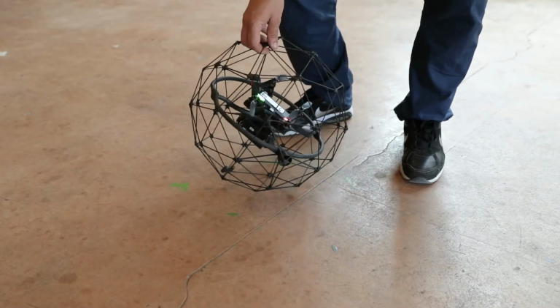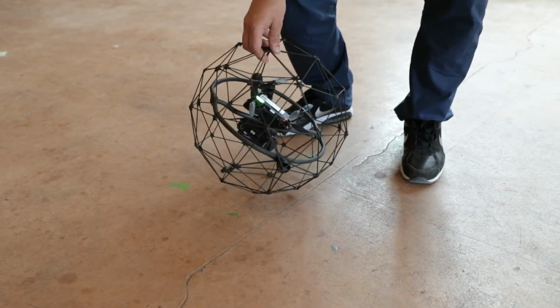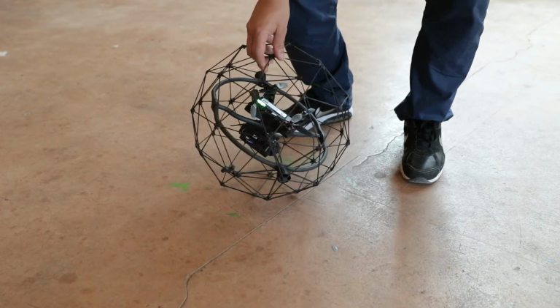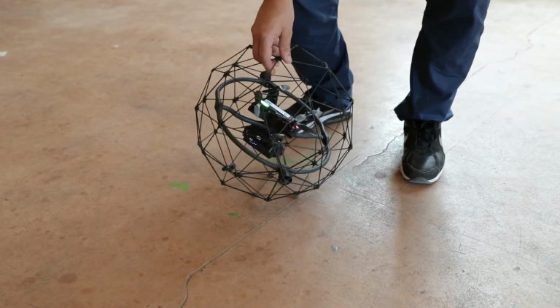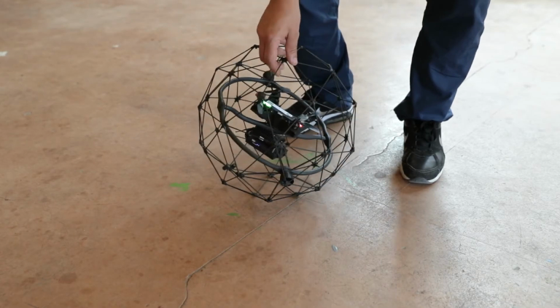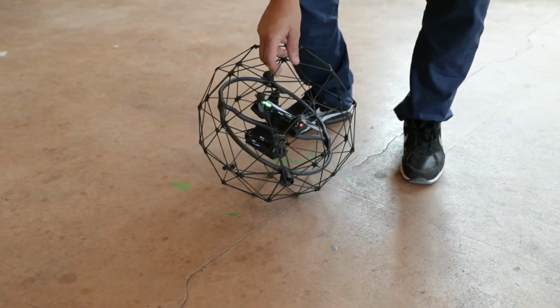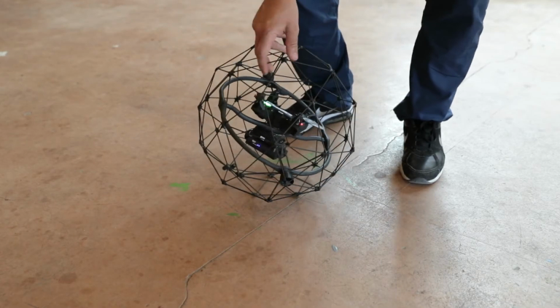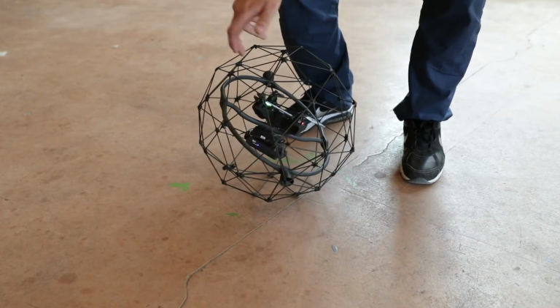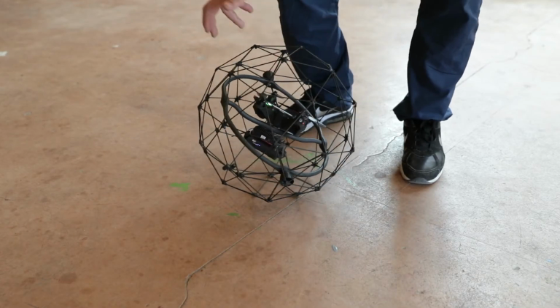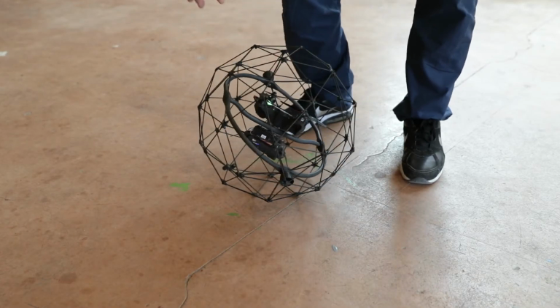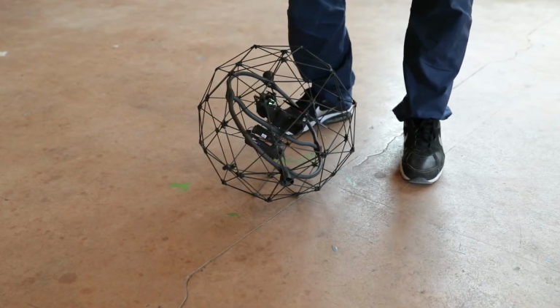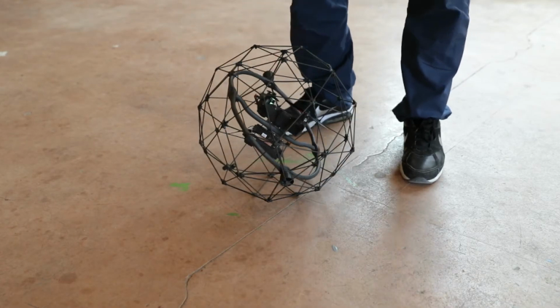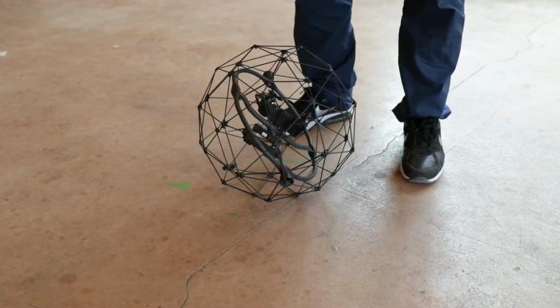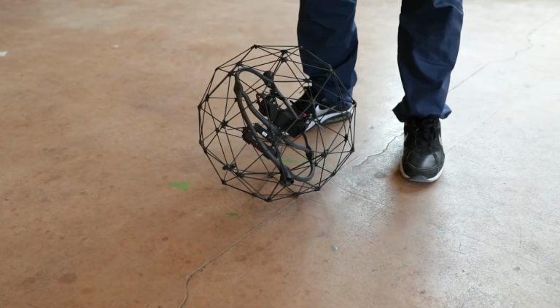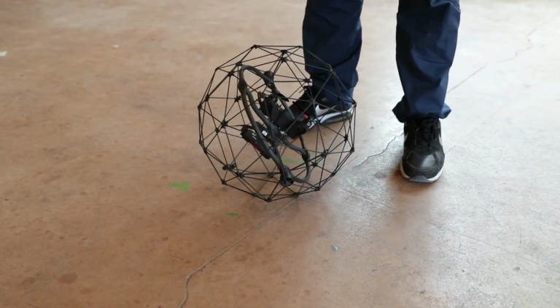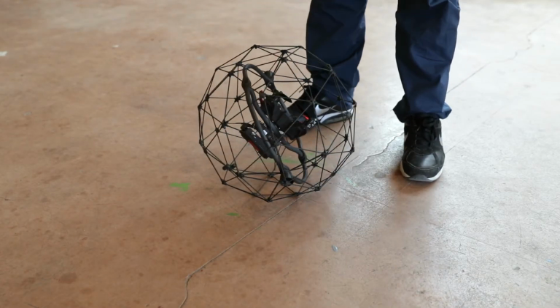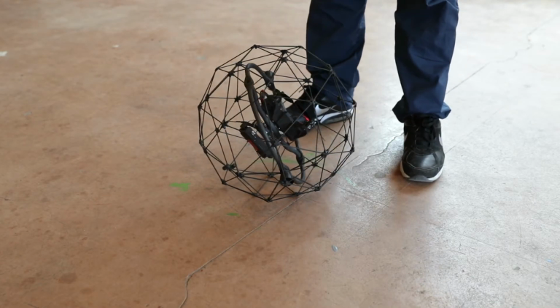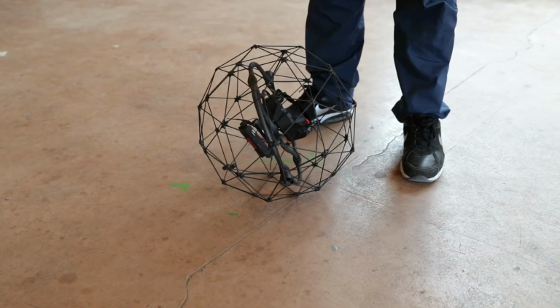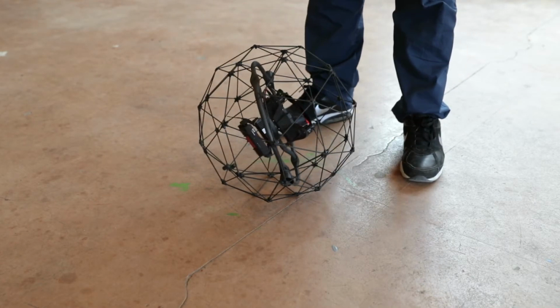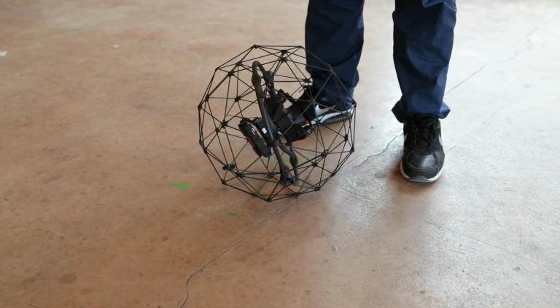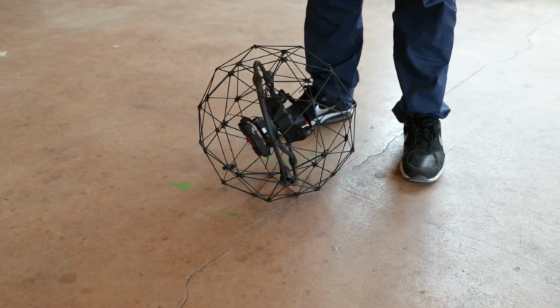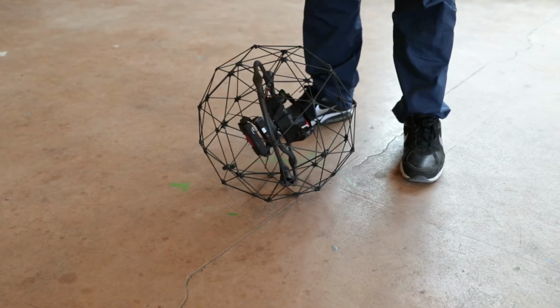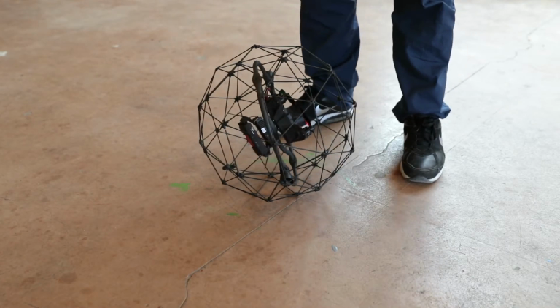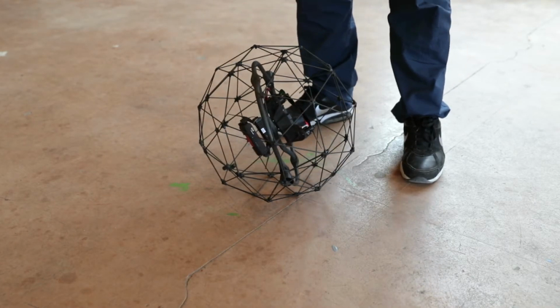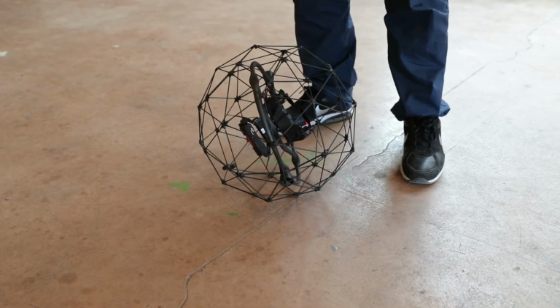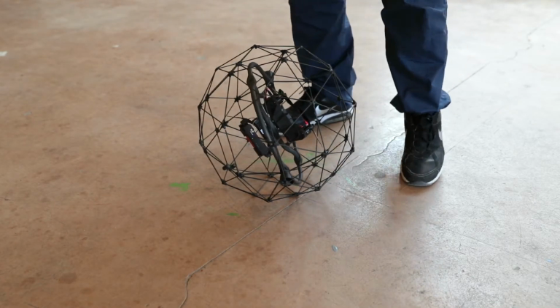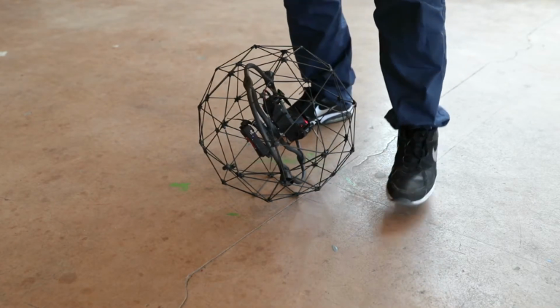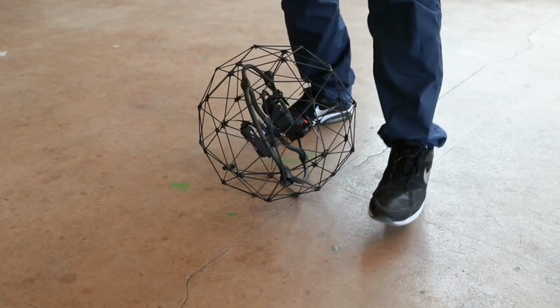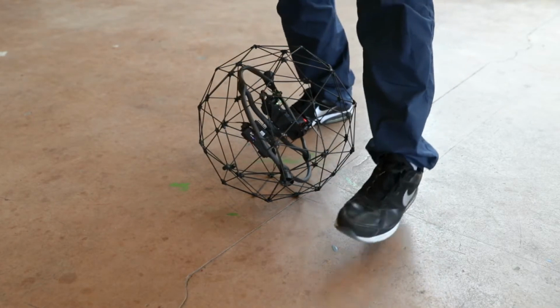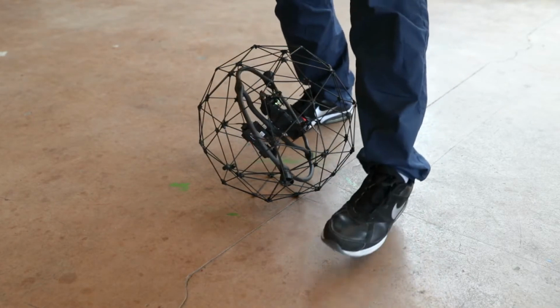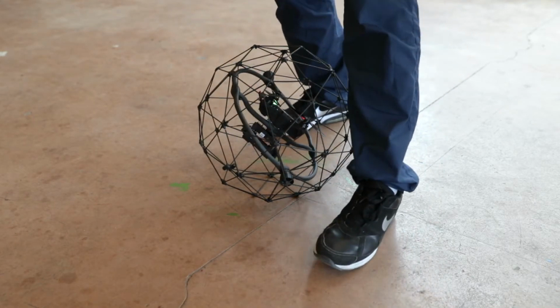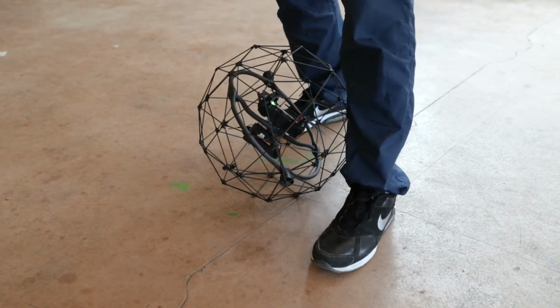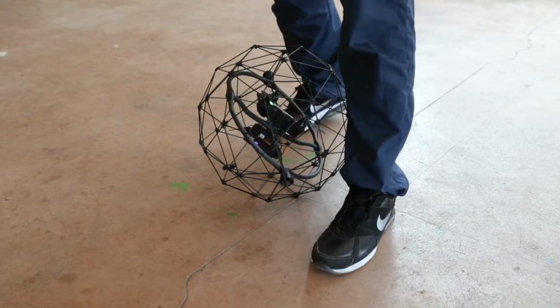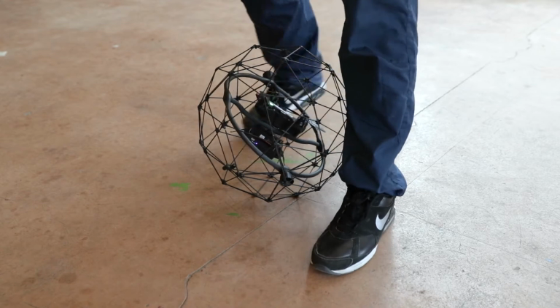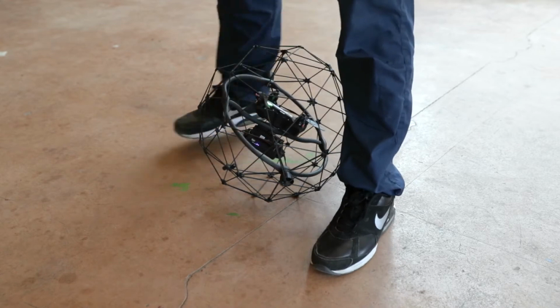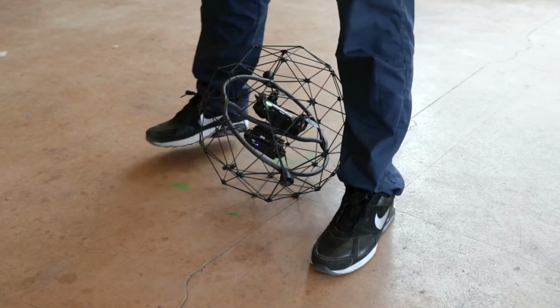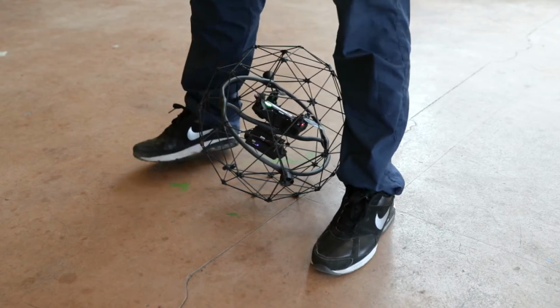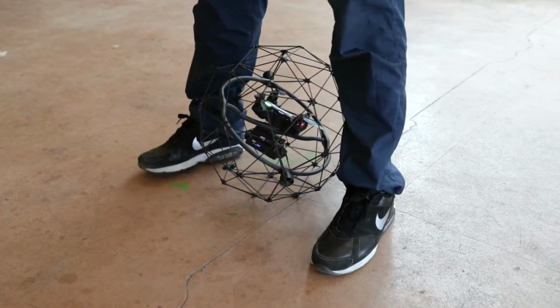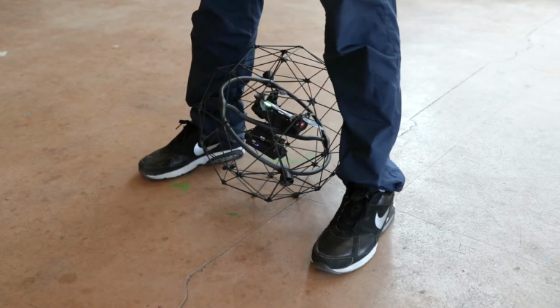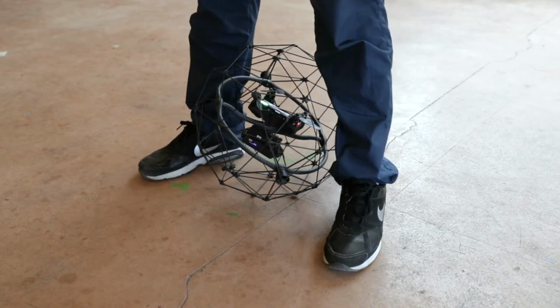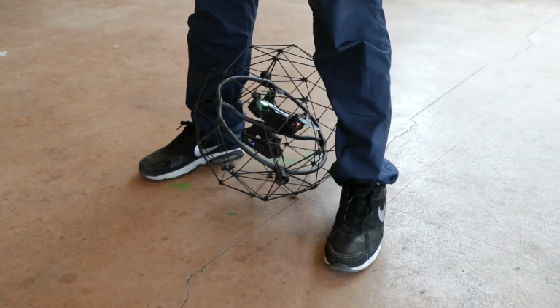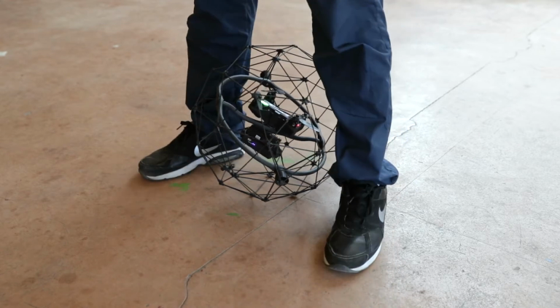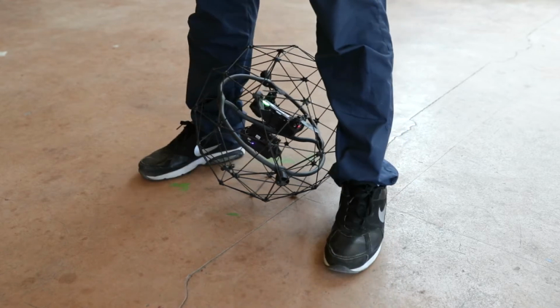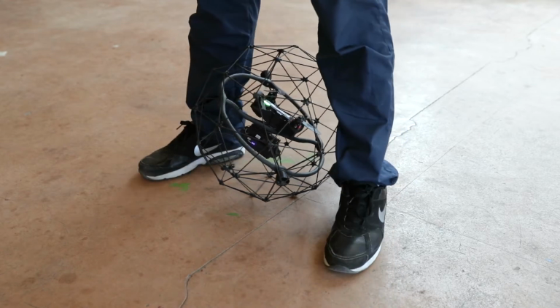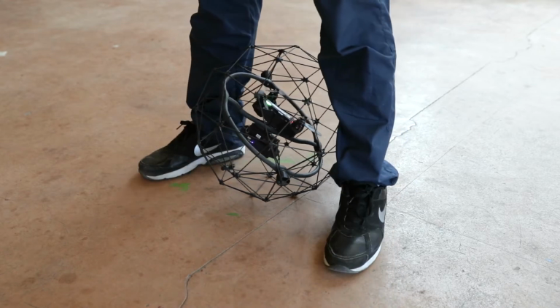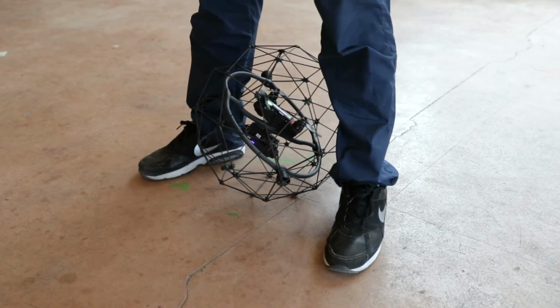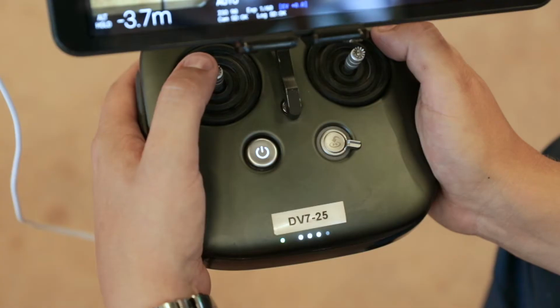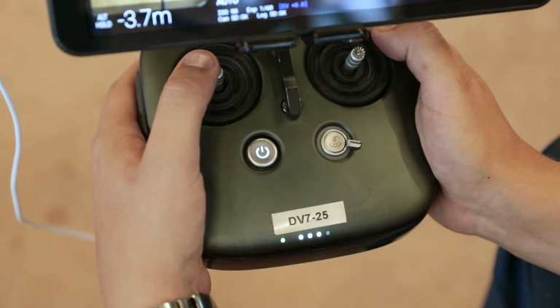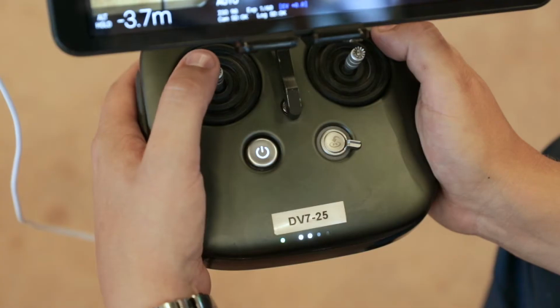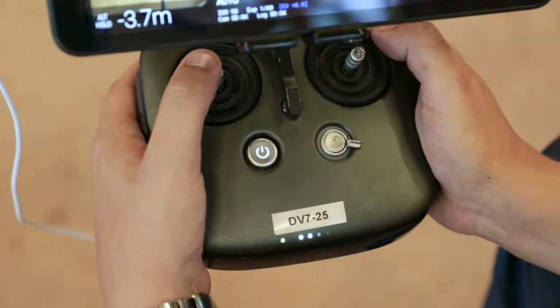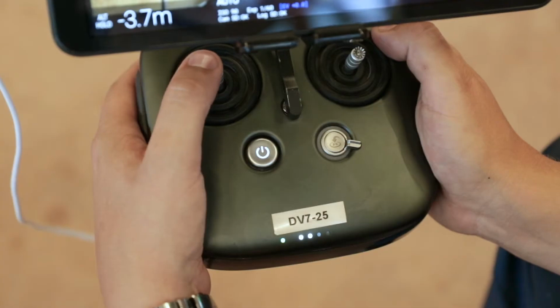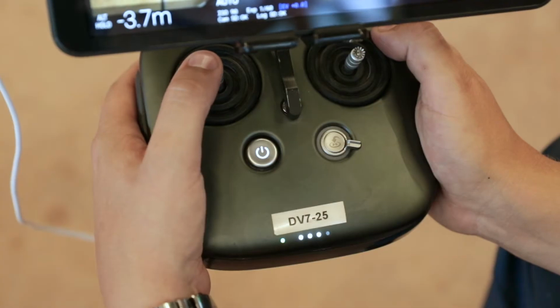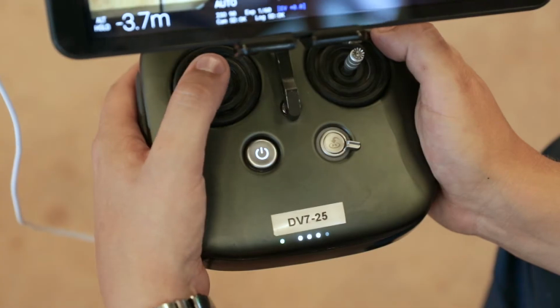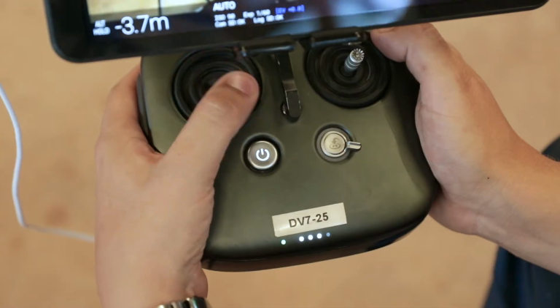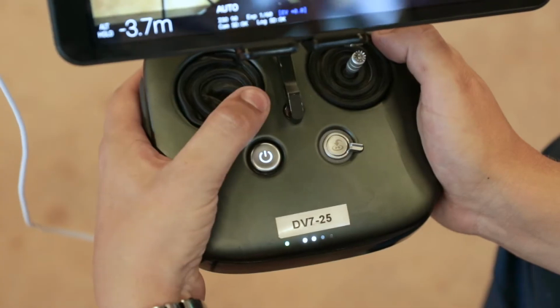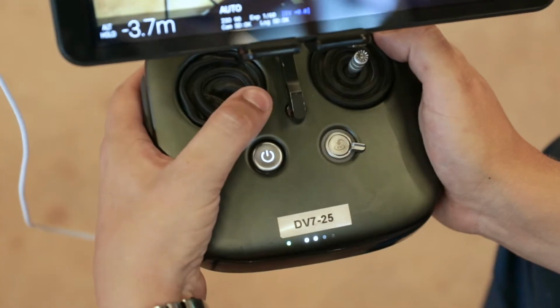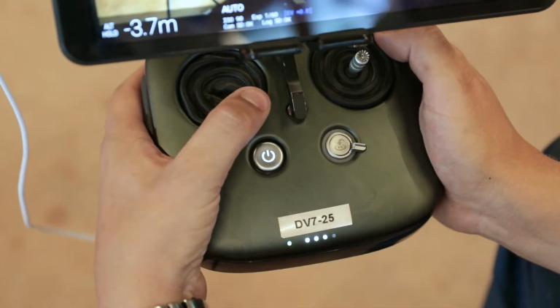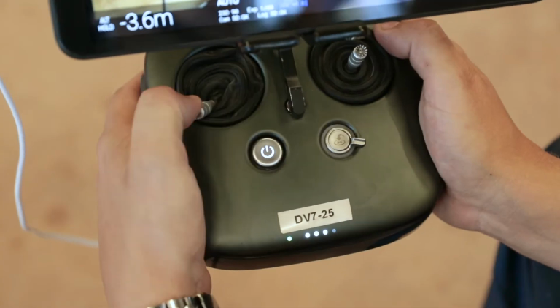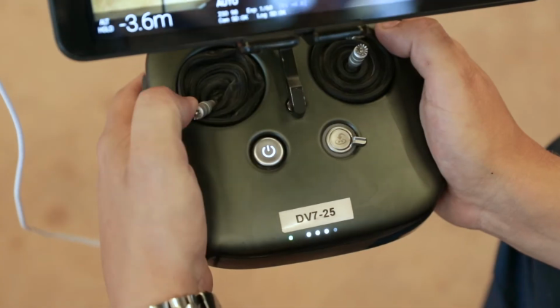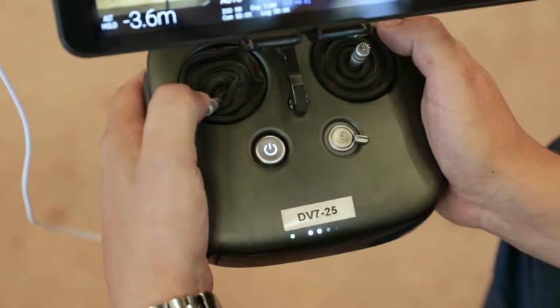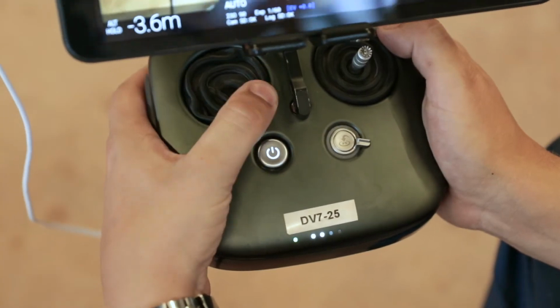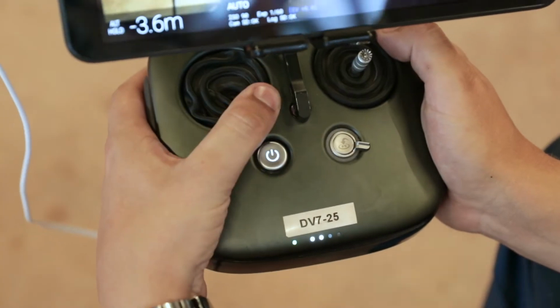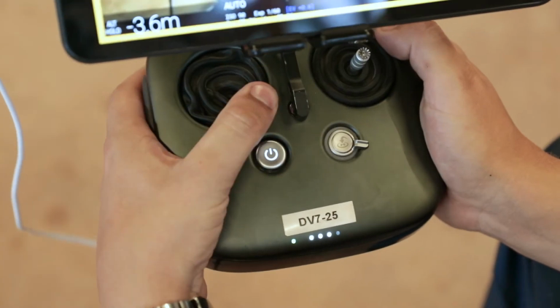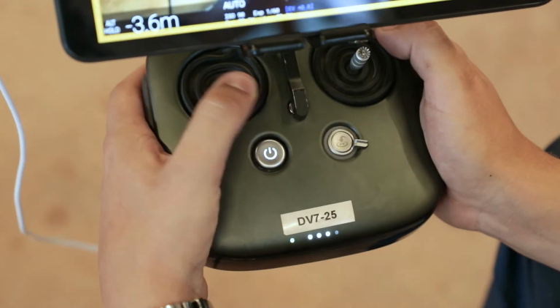Place the drone on the ground in front of you, then hold it lightly between your feet. Perform the arming sequence.